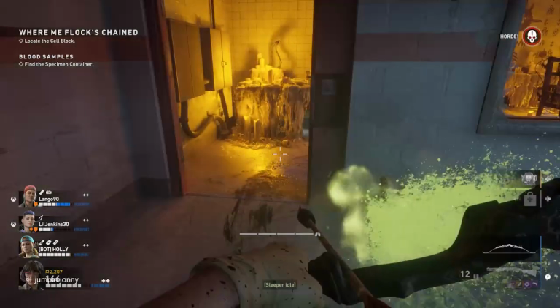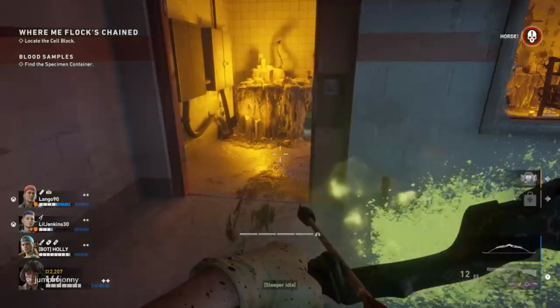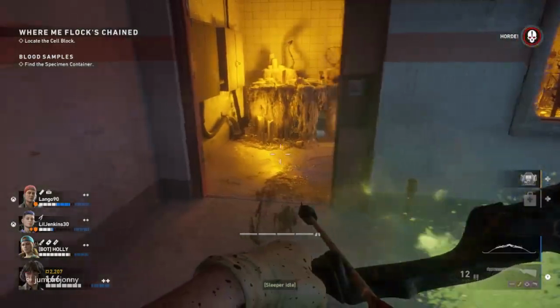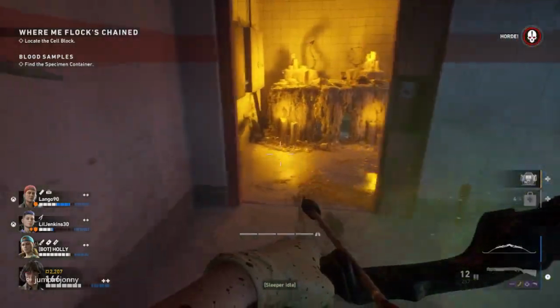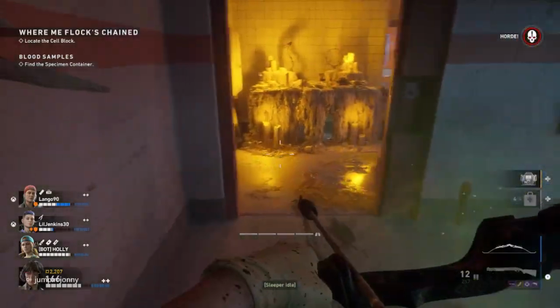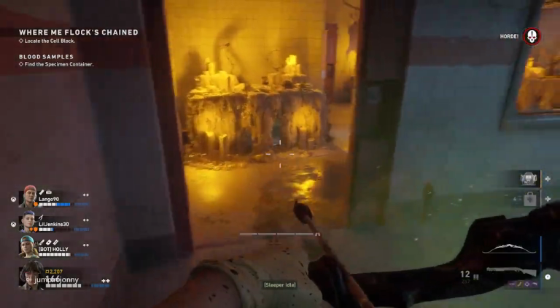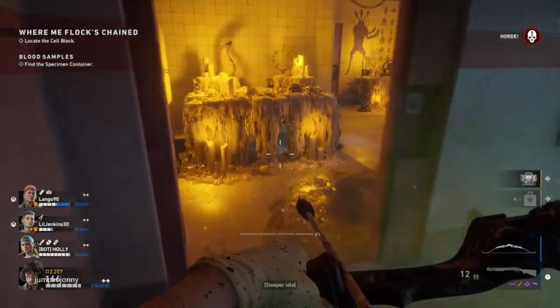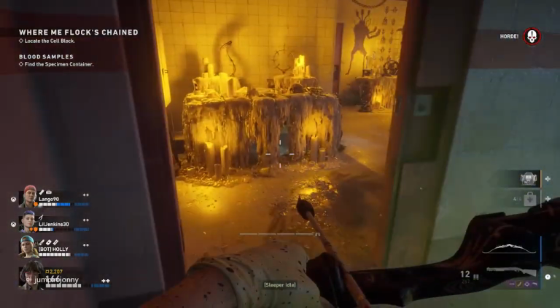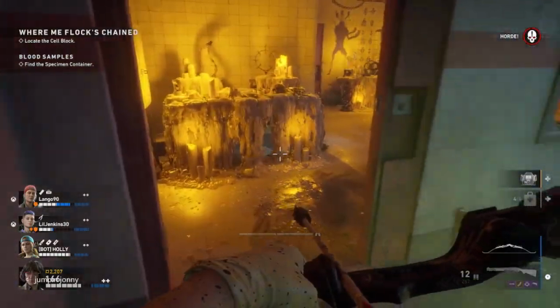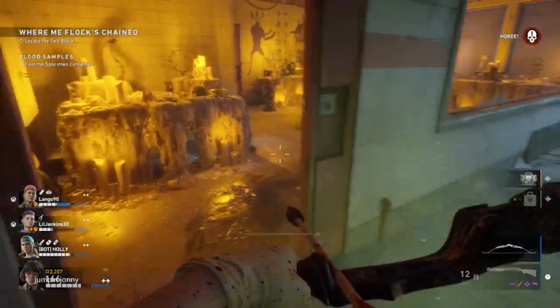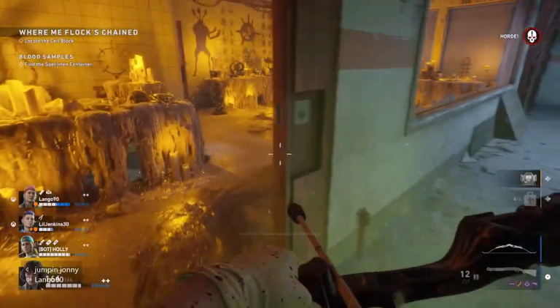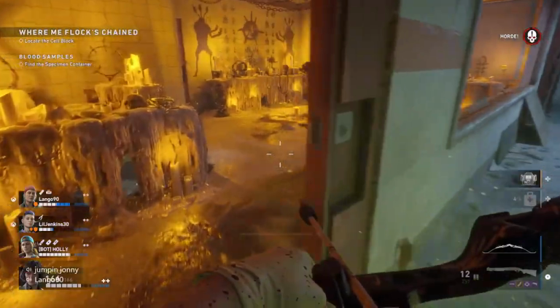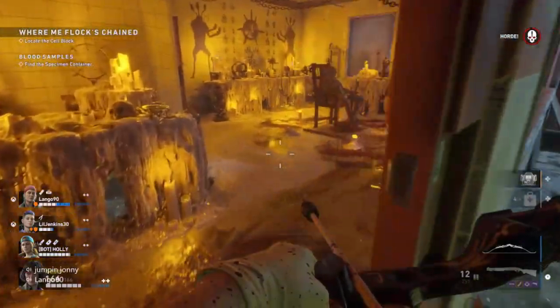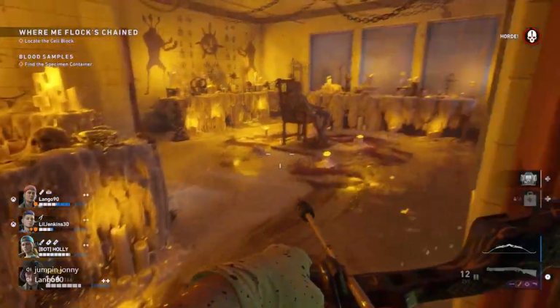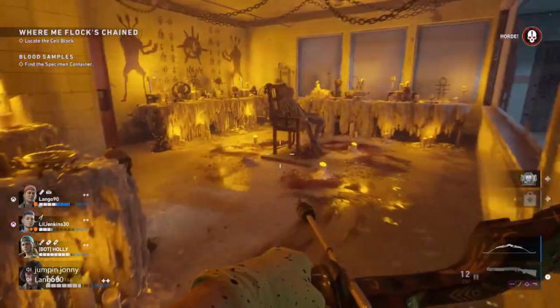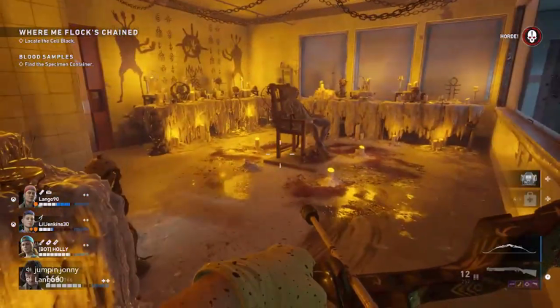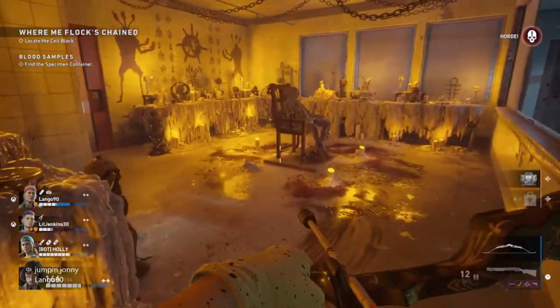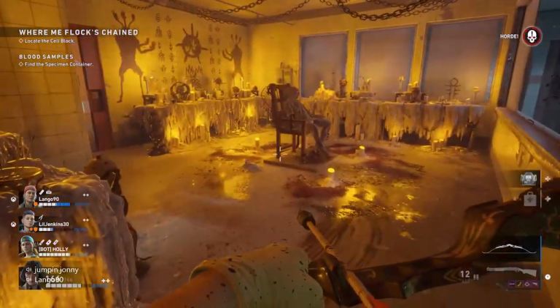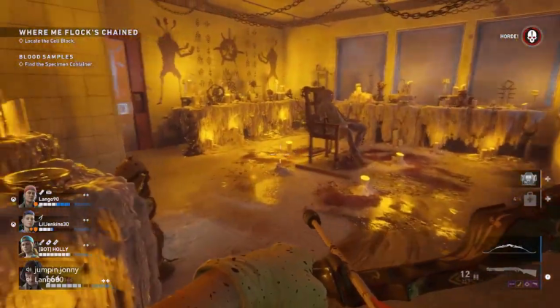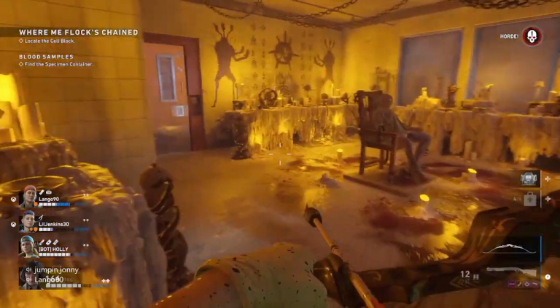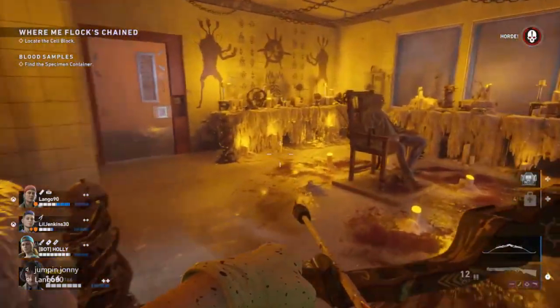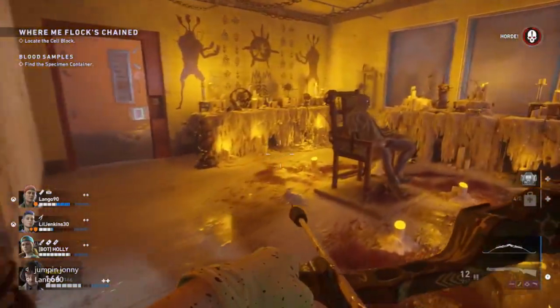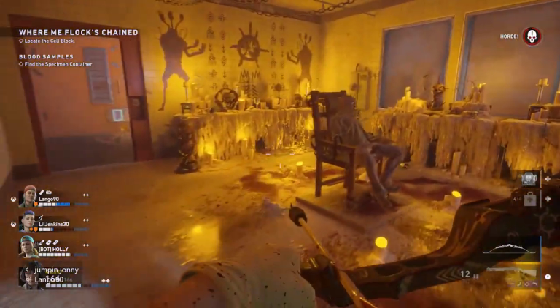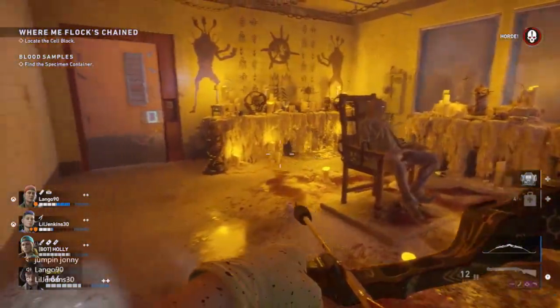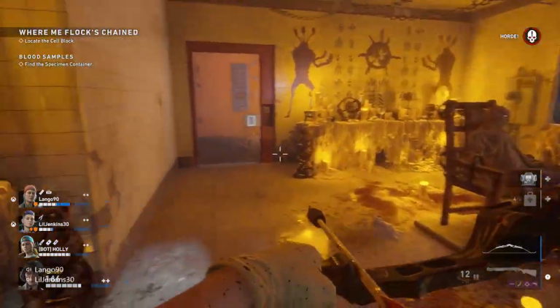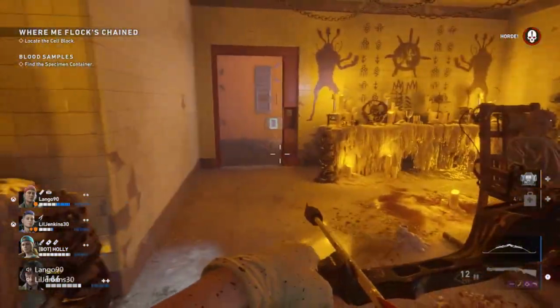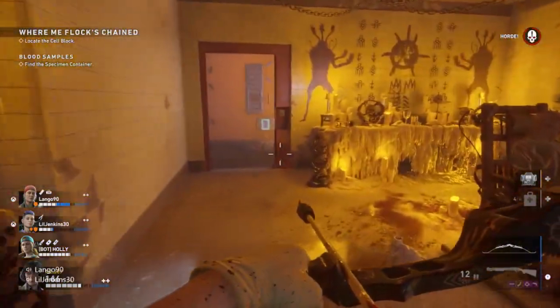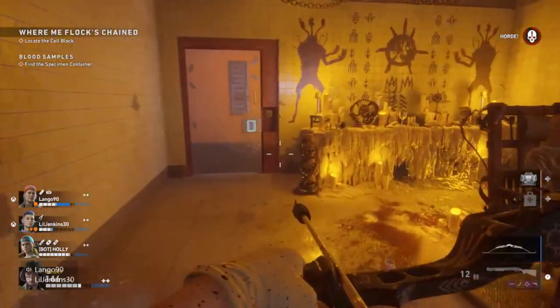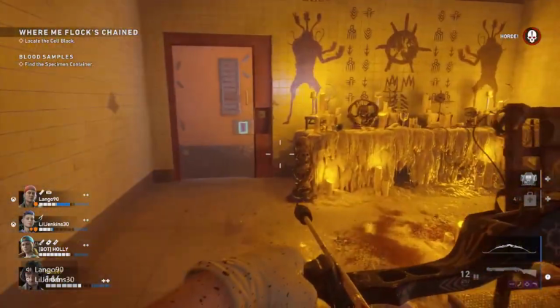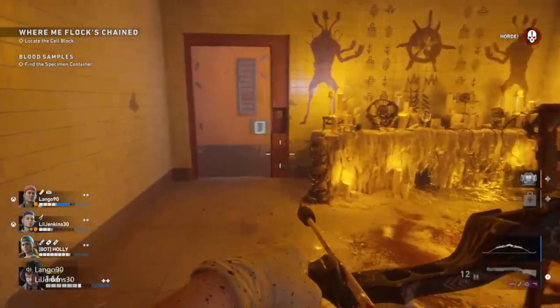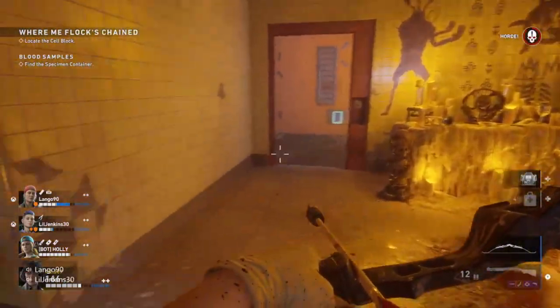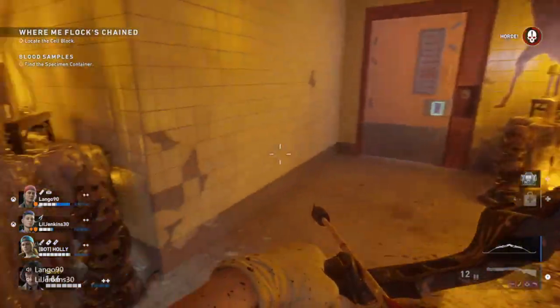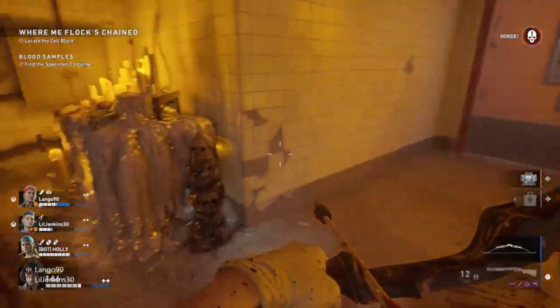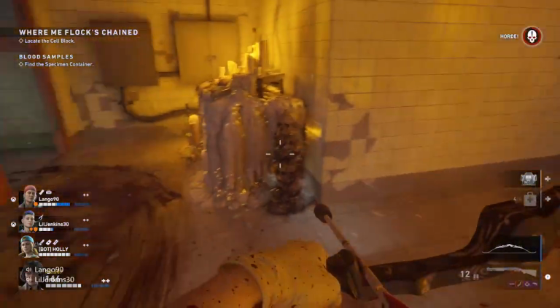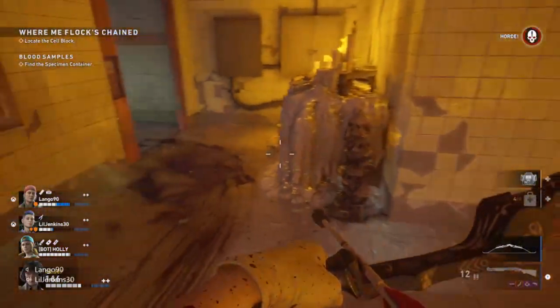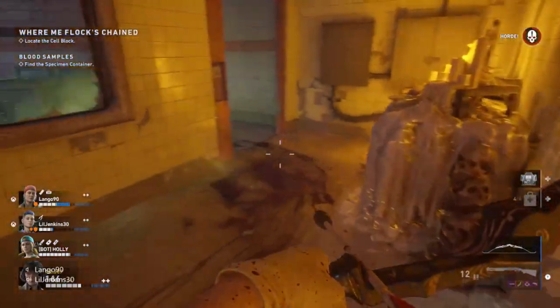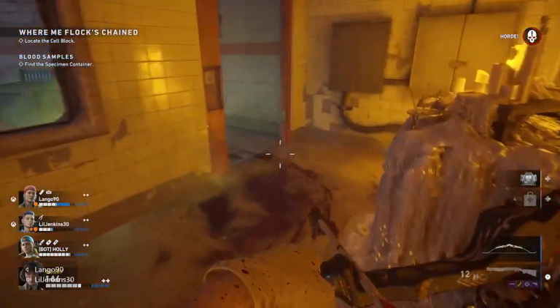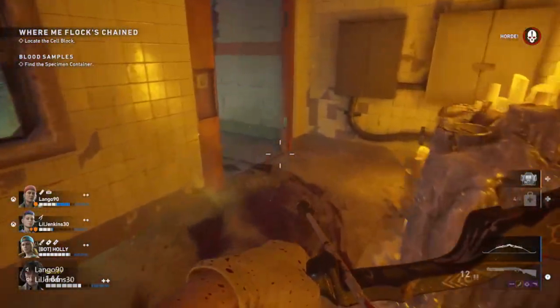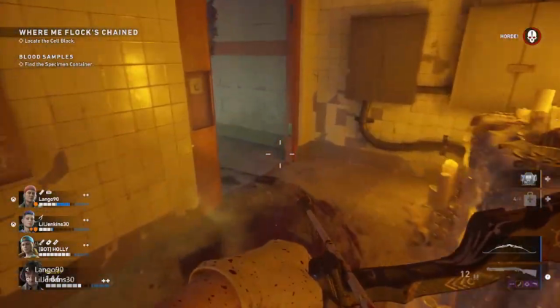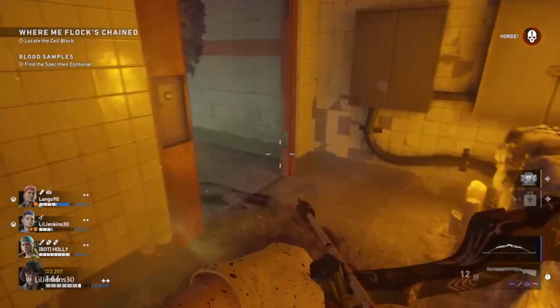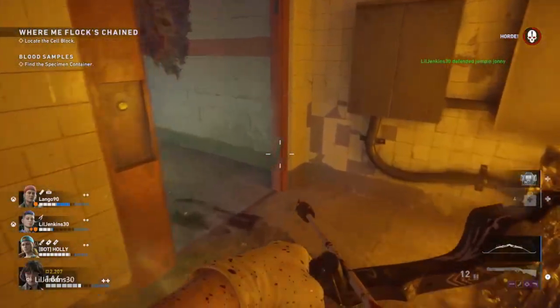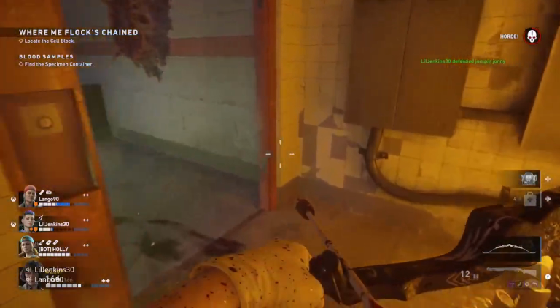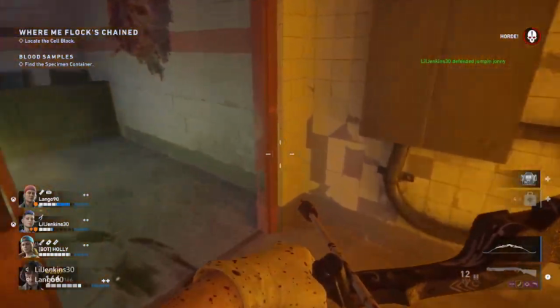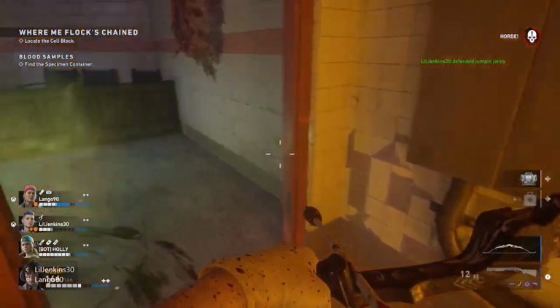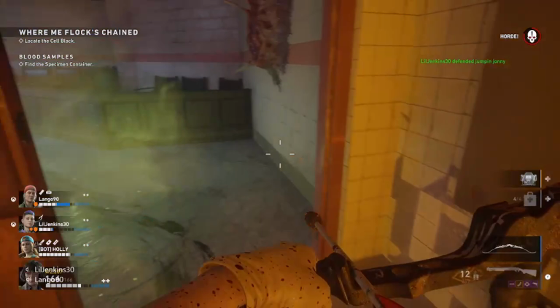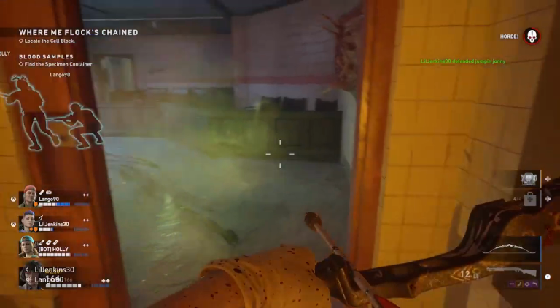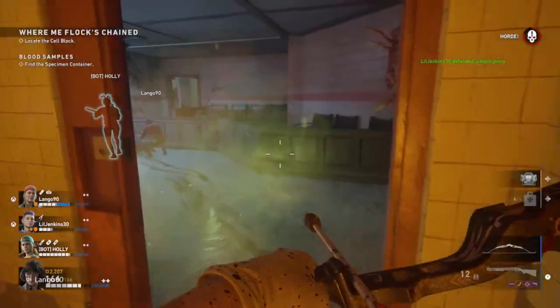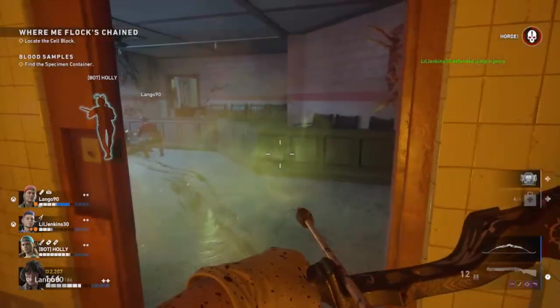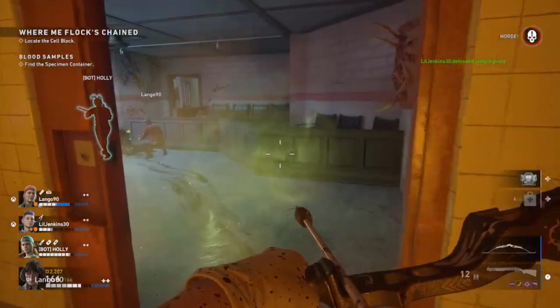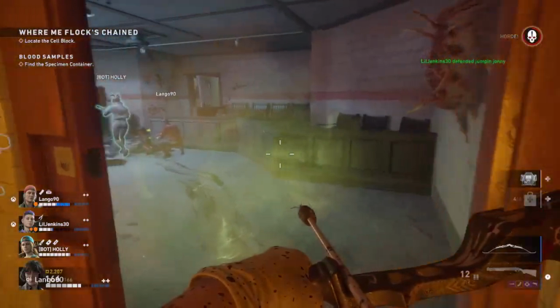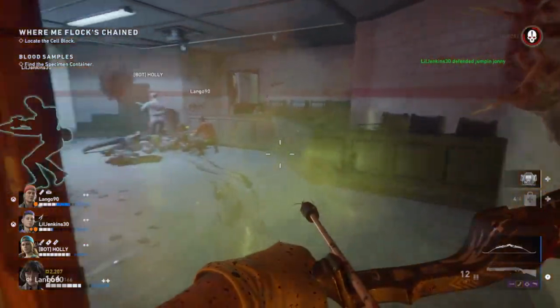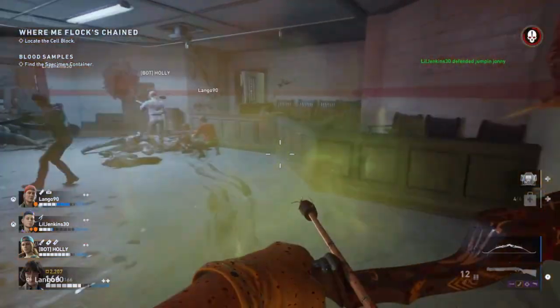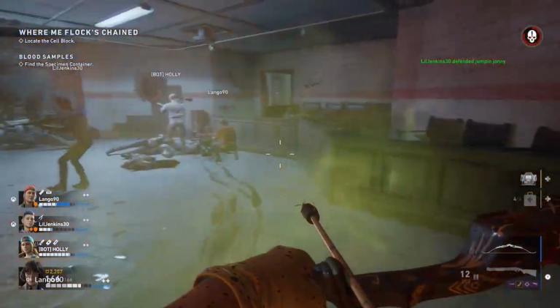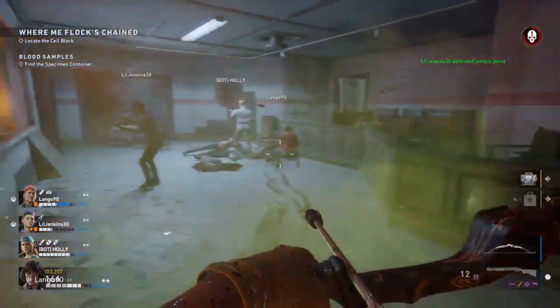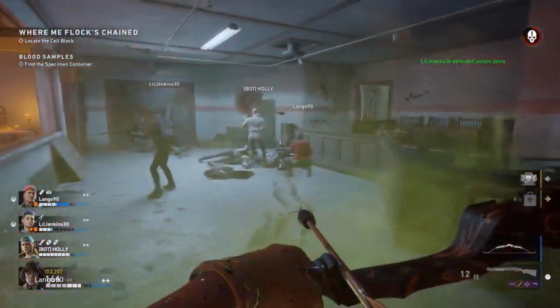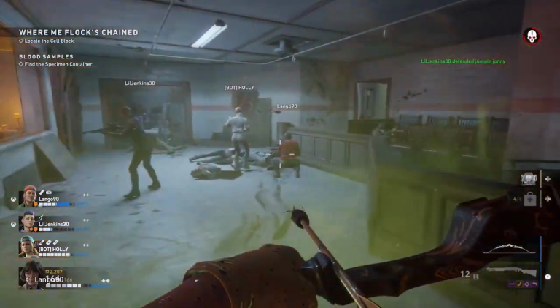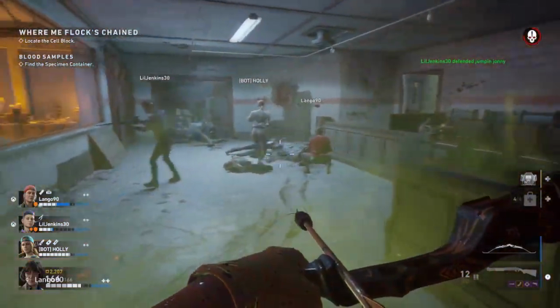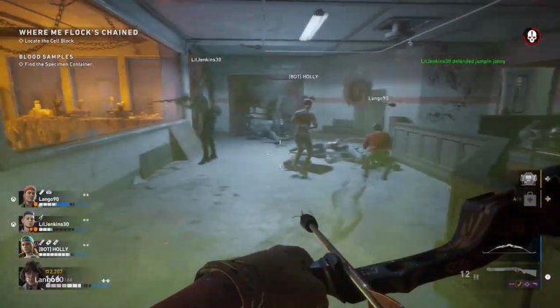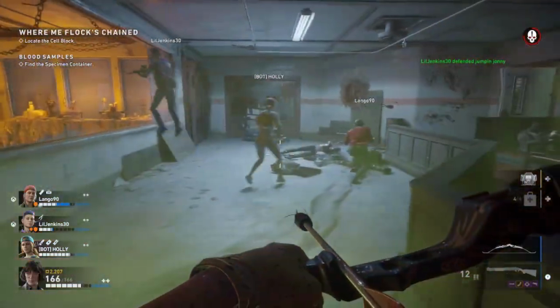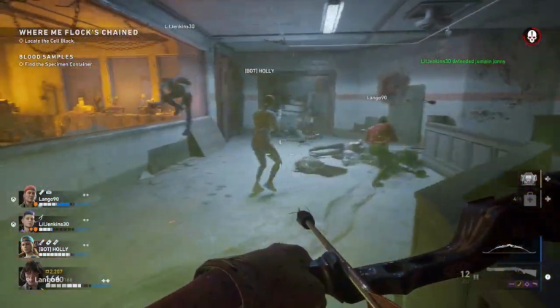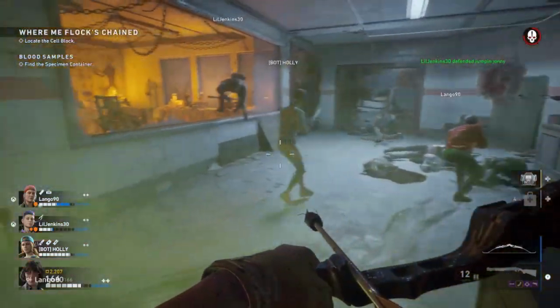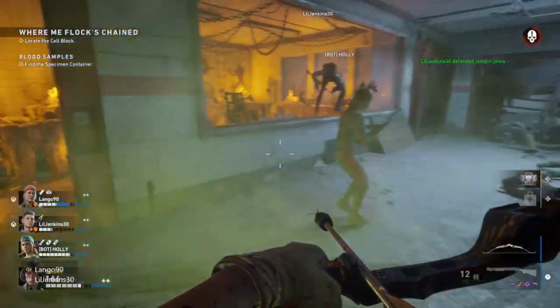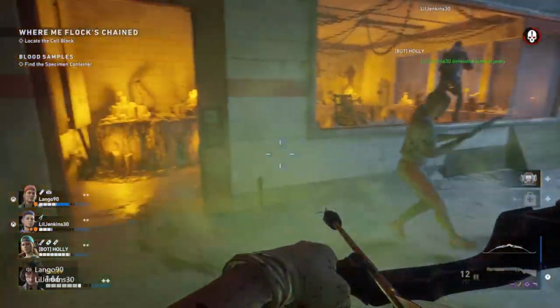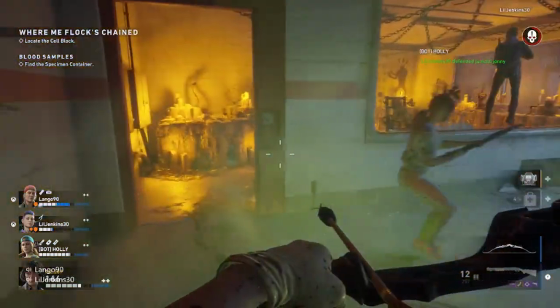The bow has unlimited ammo, so when you see or hear a crone, get your bow ready — it only takes a few shots to kill one.